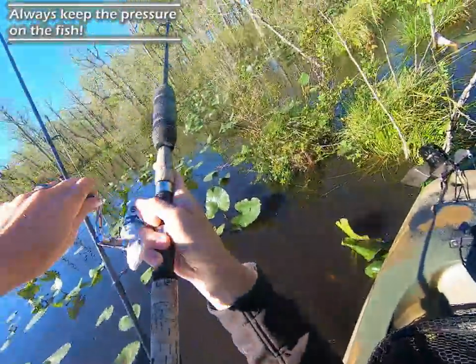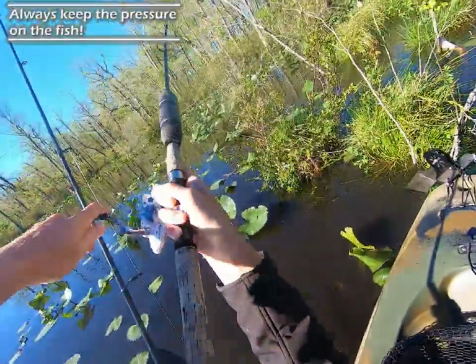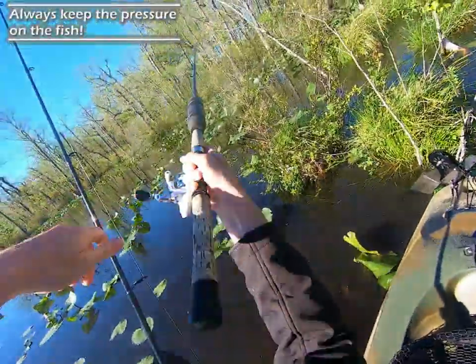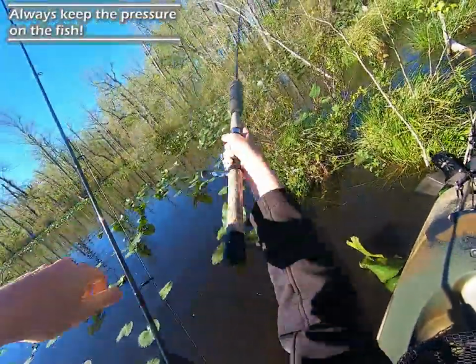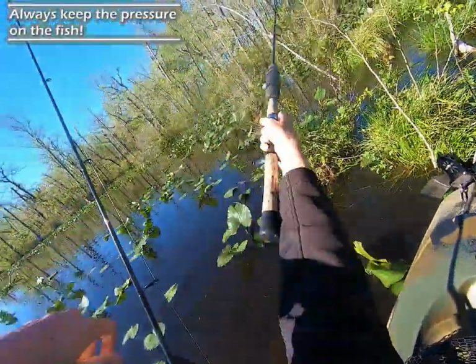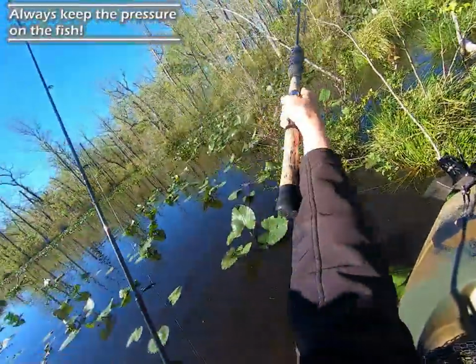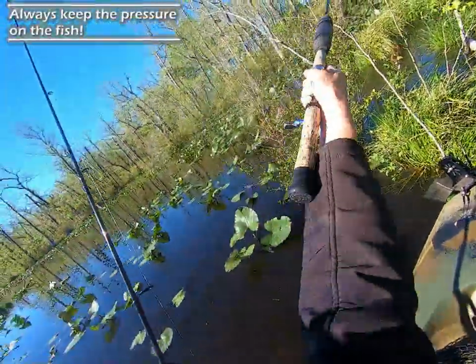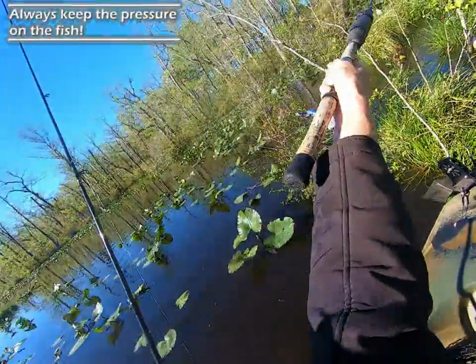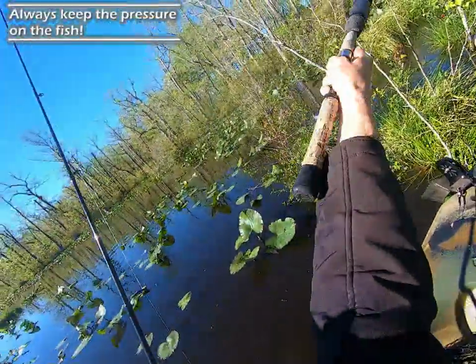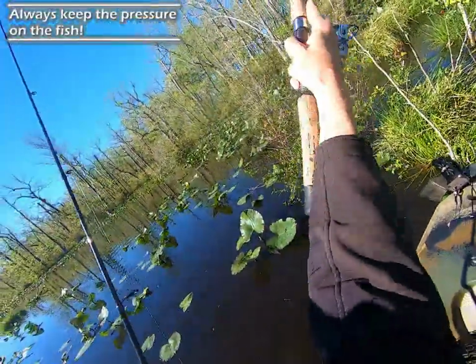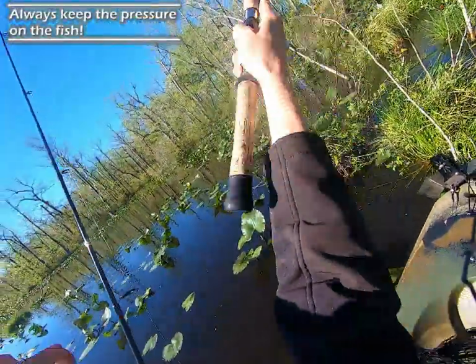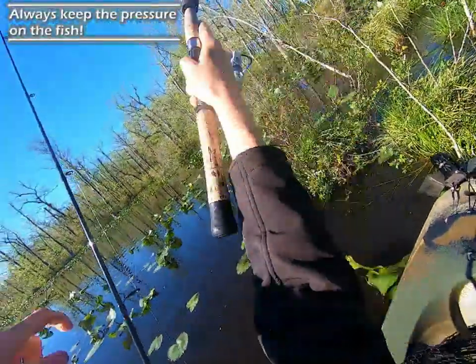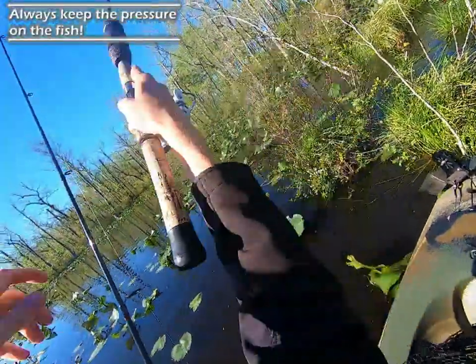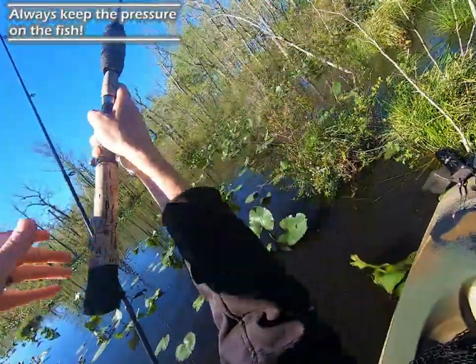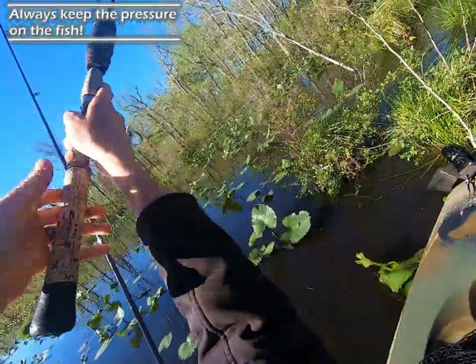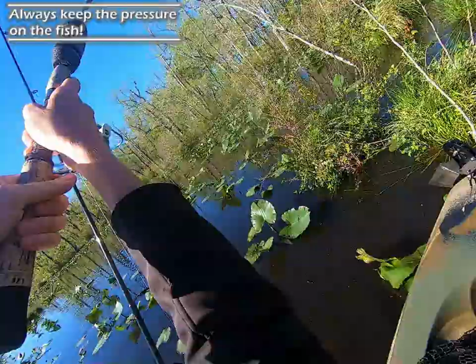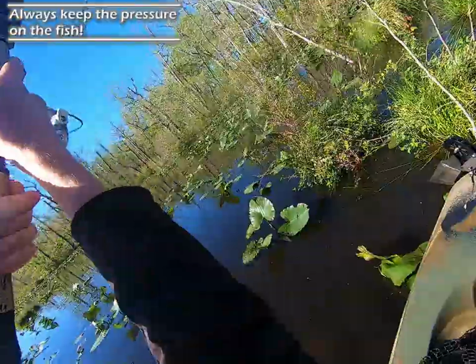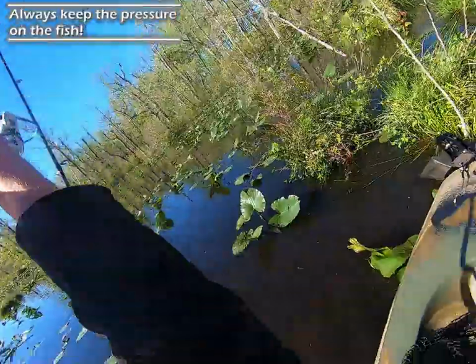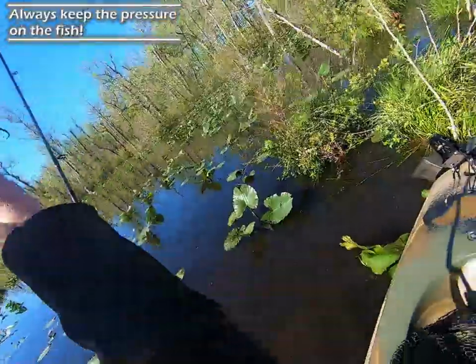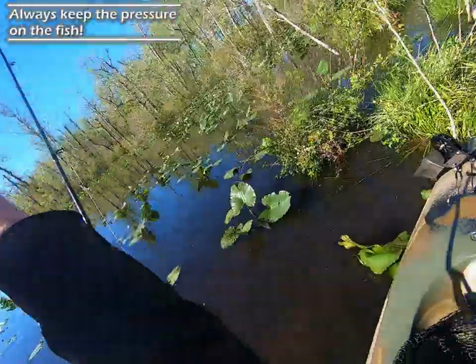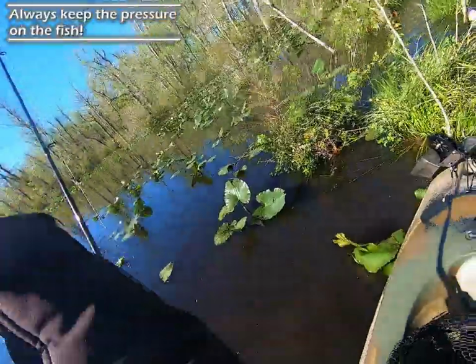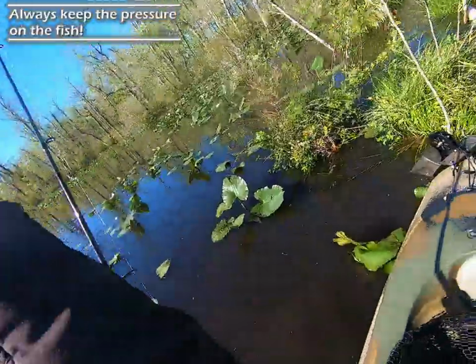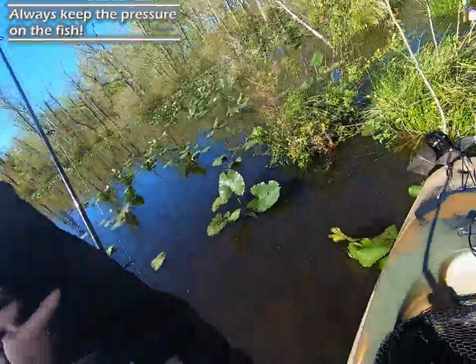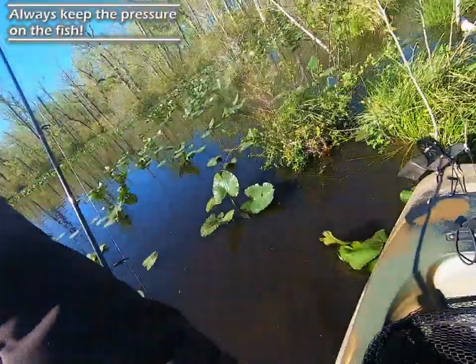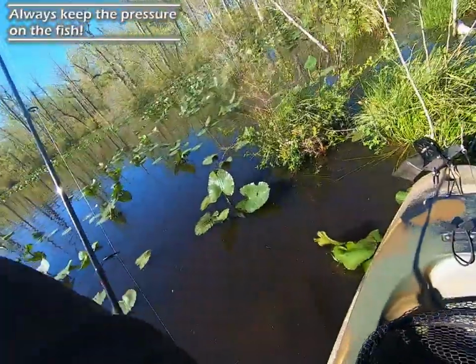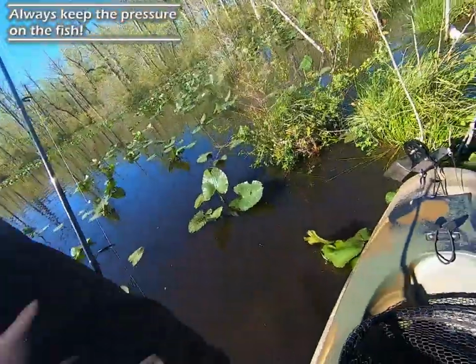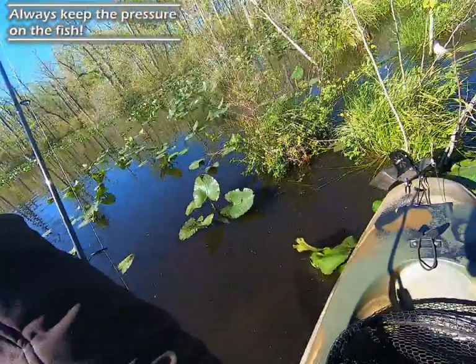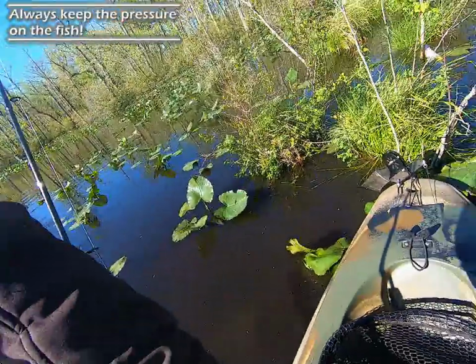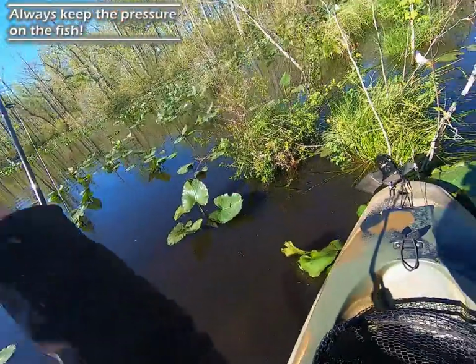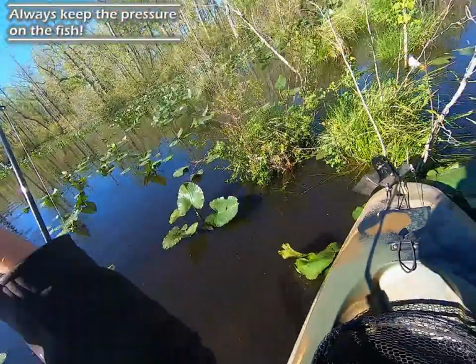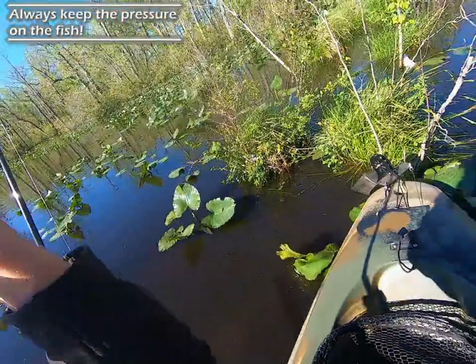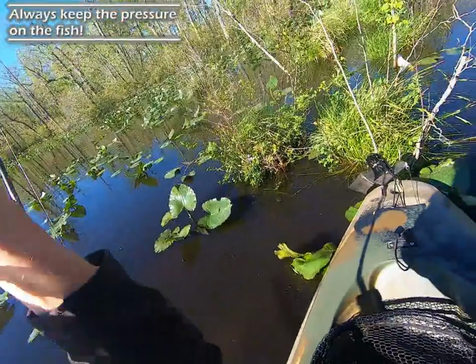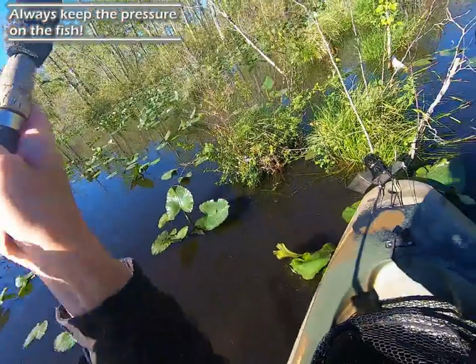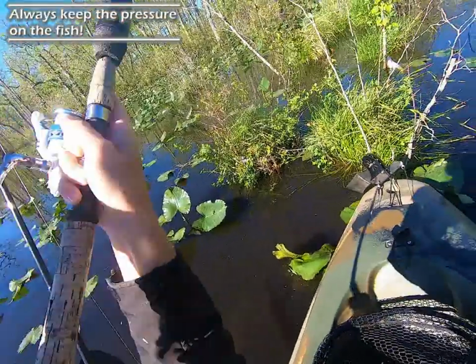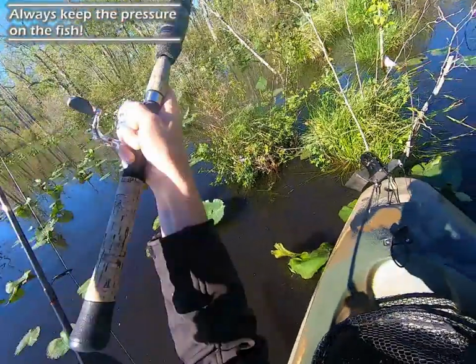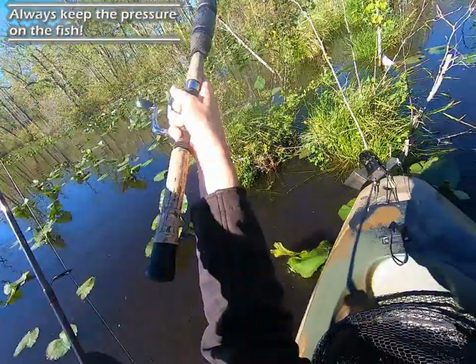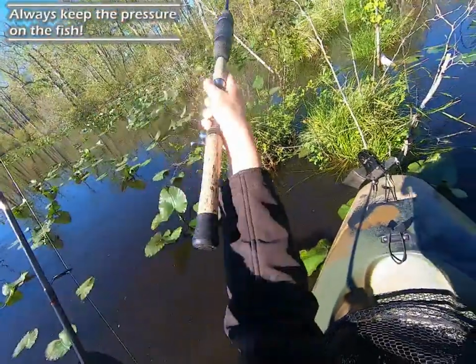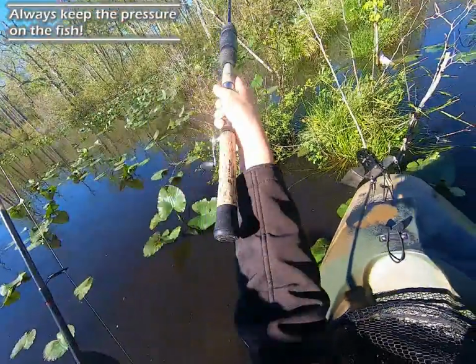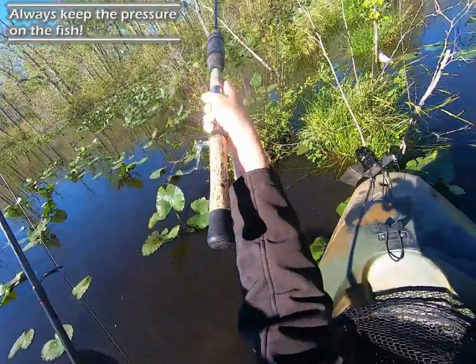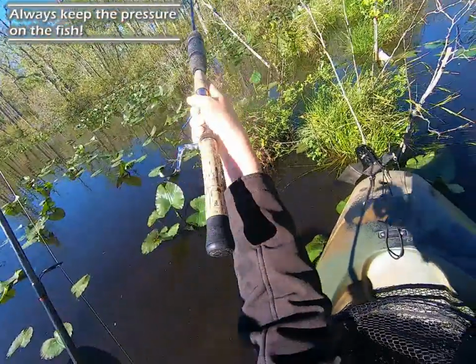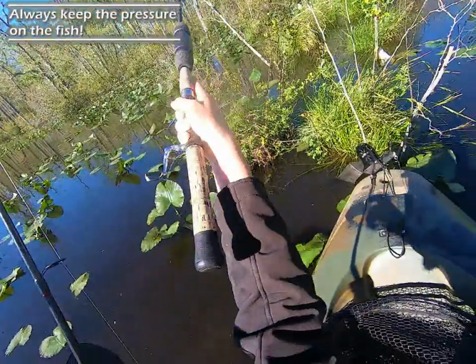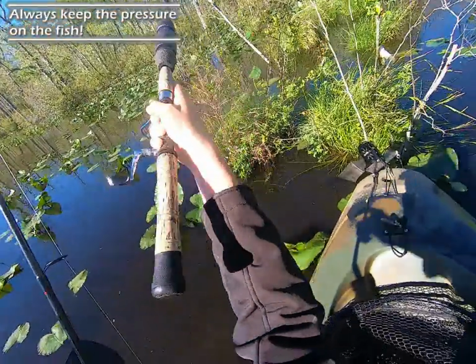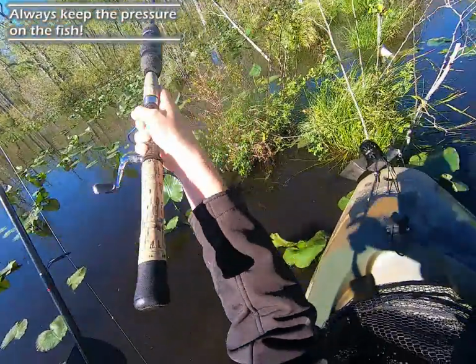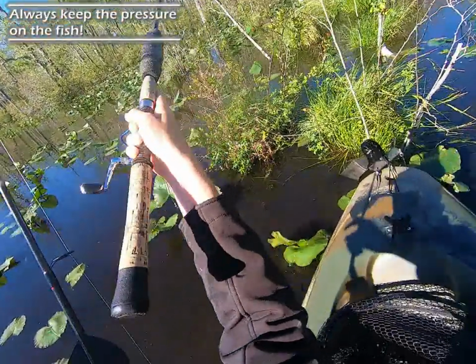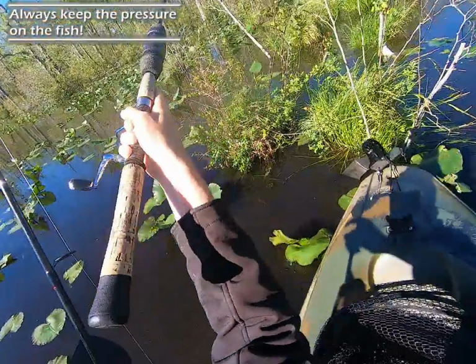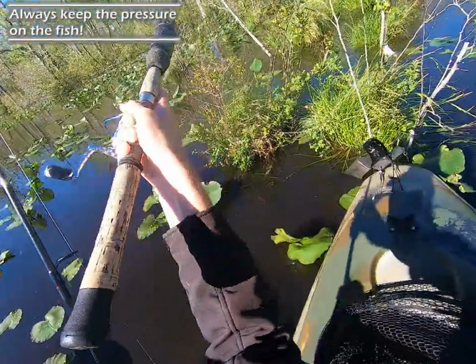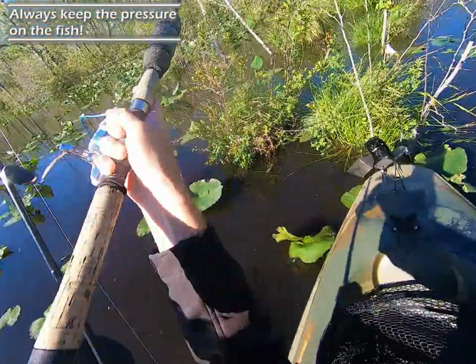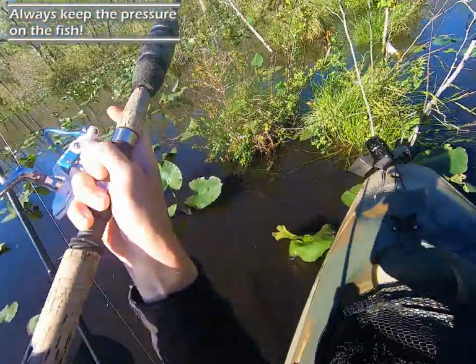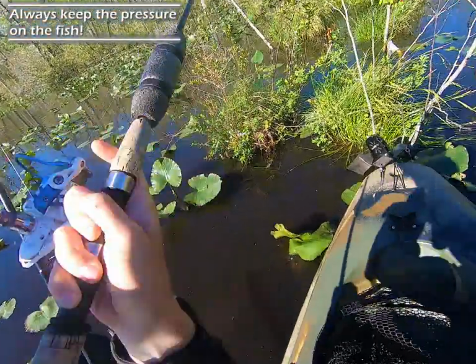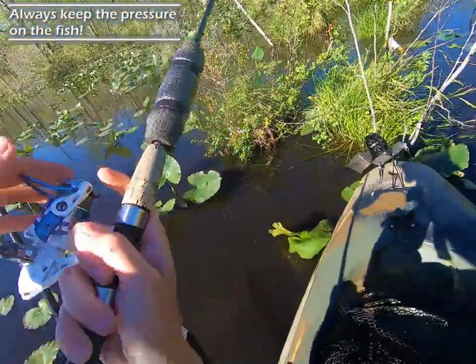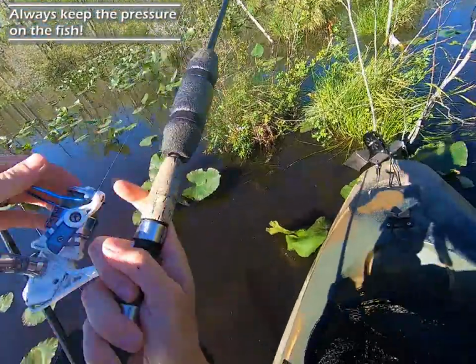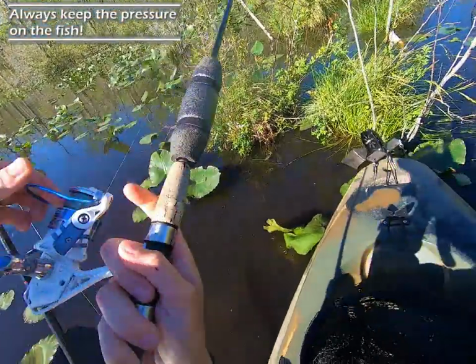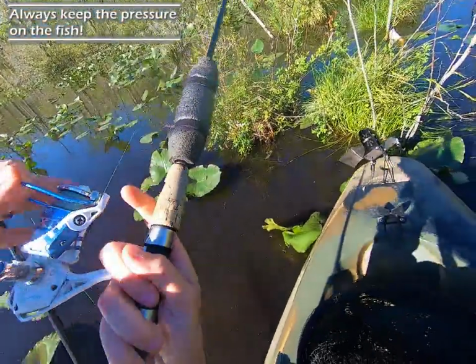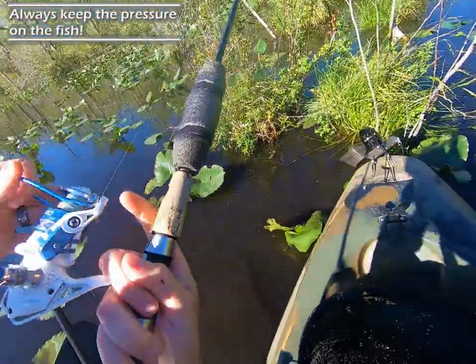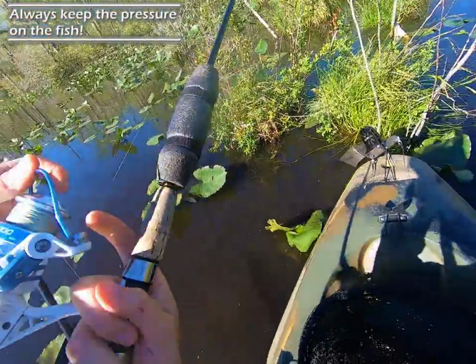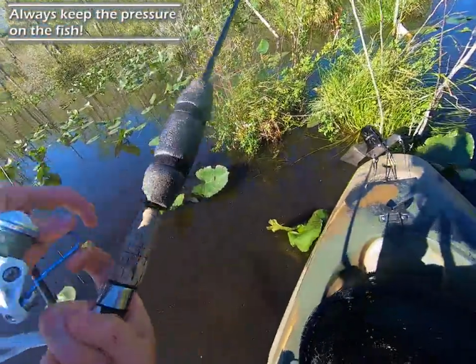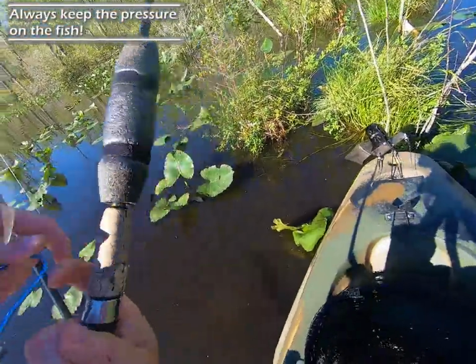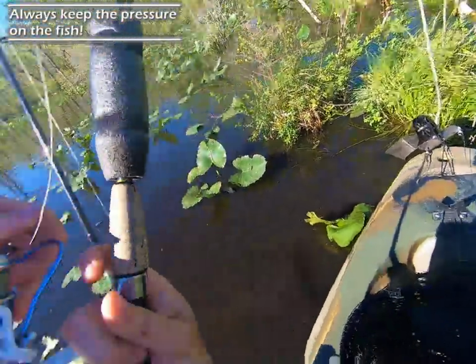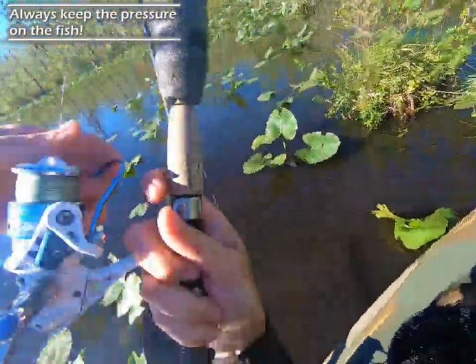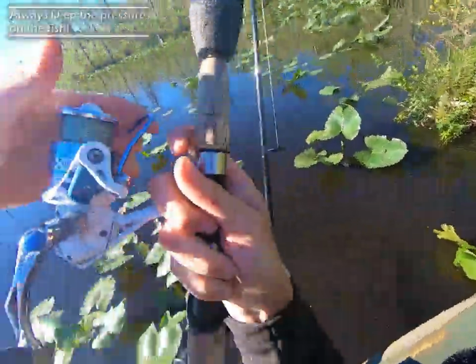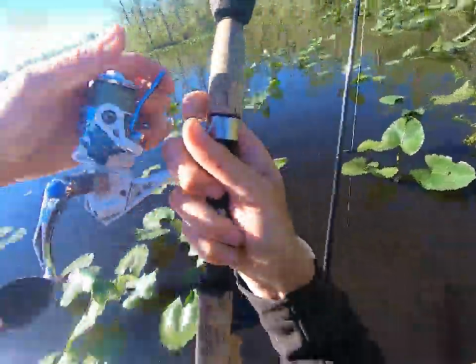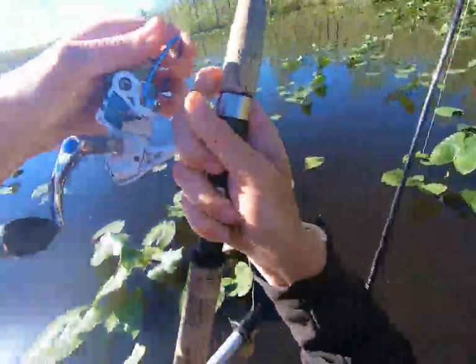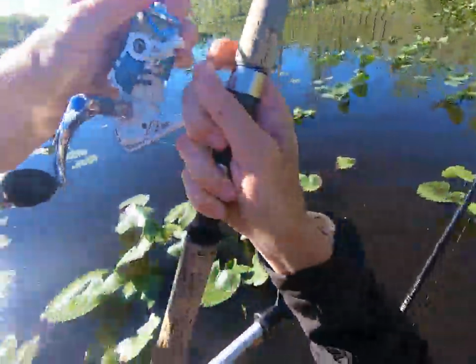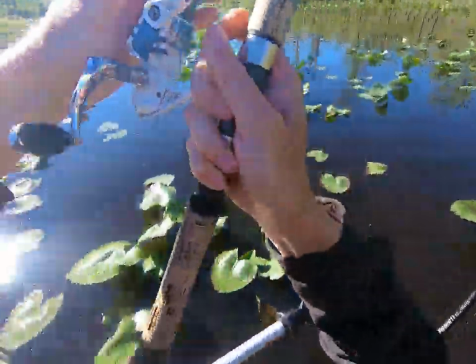I think she got off — damn it. Nope, he's on. I got him on the tree. He's stuck on the tree.